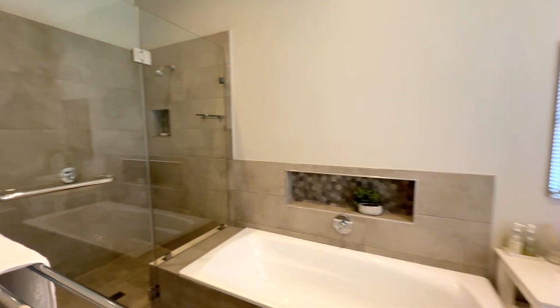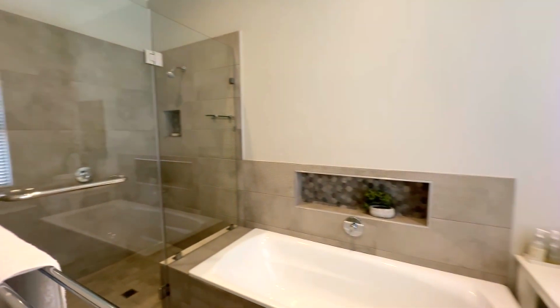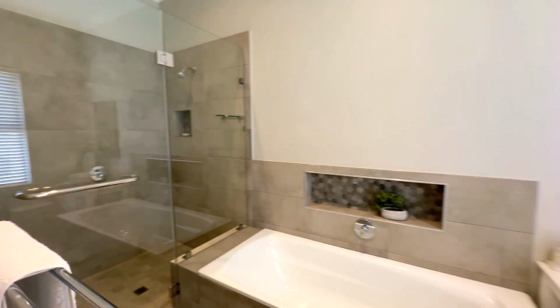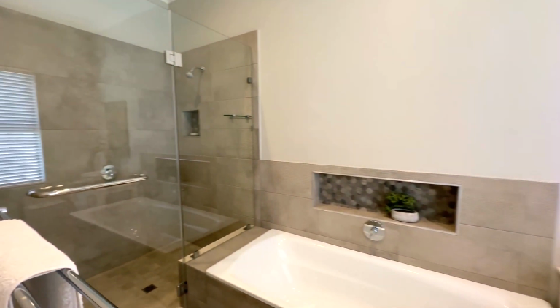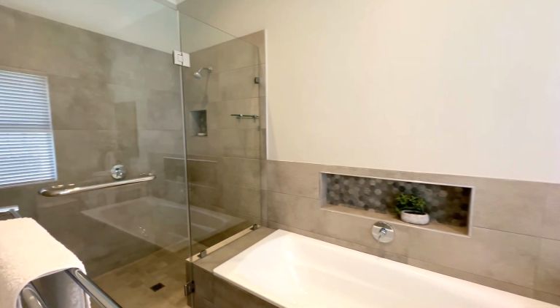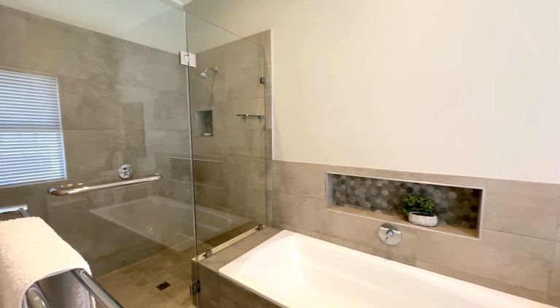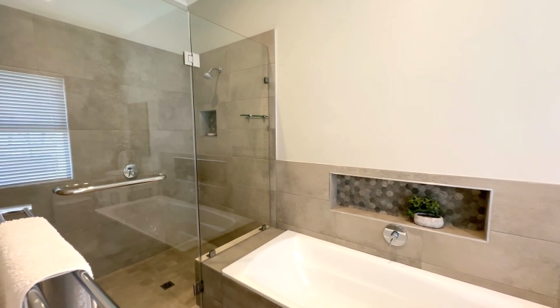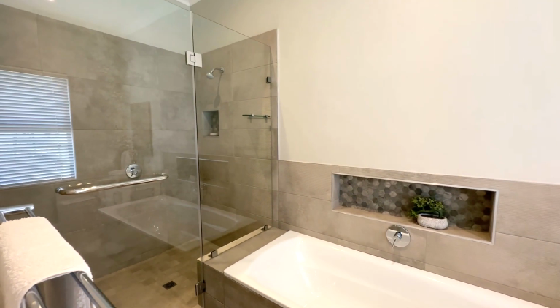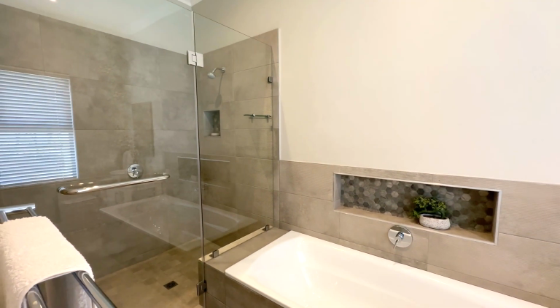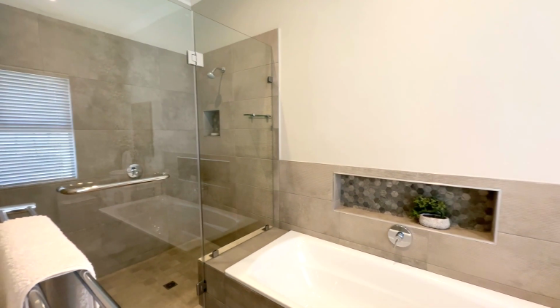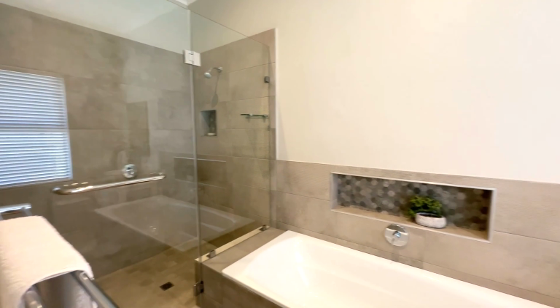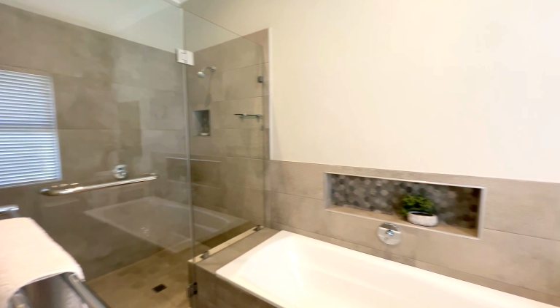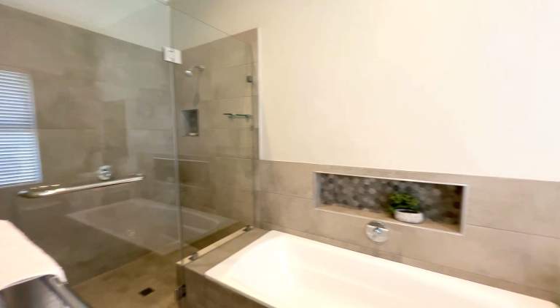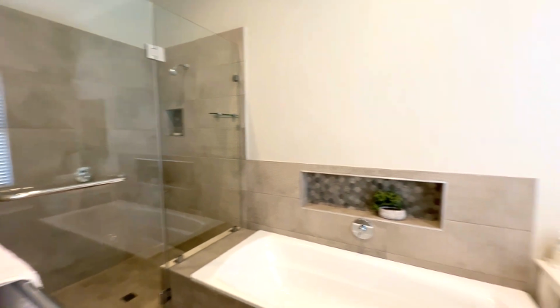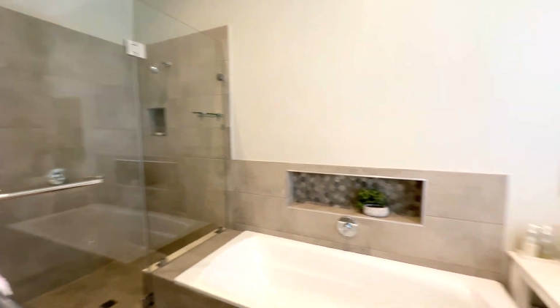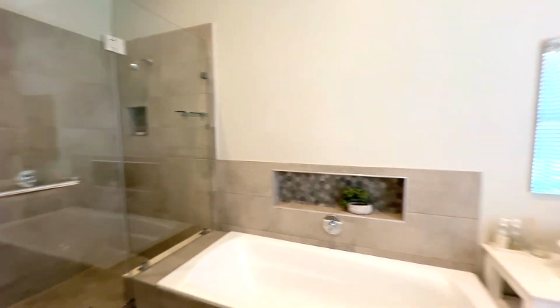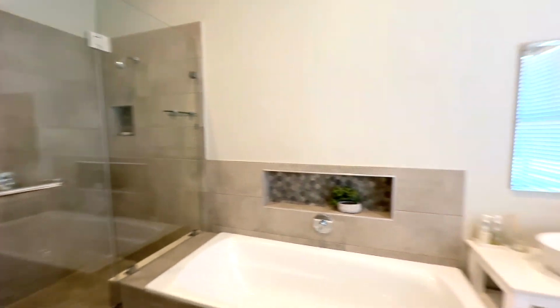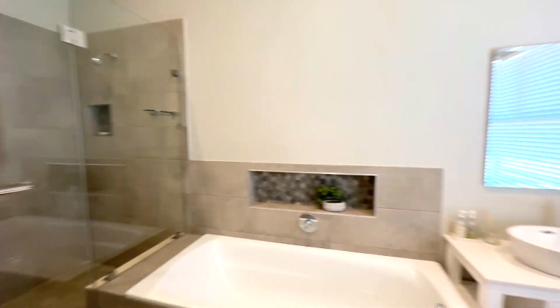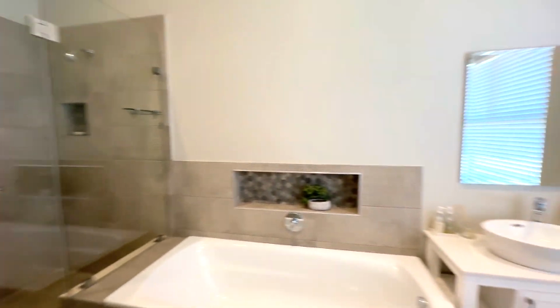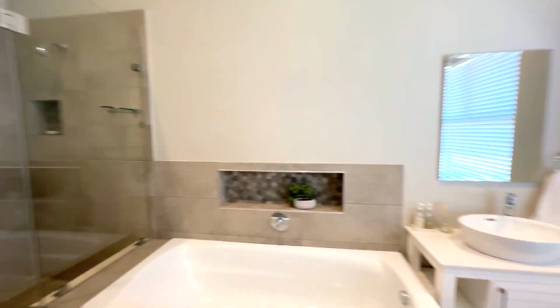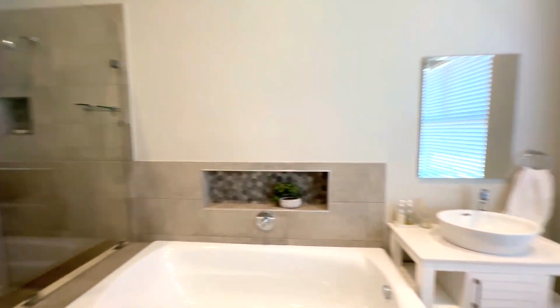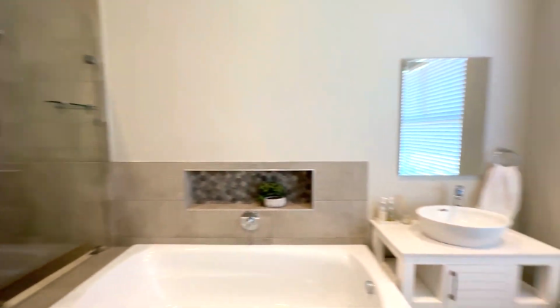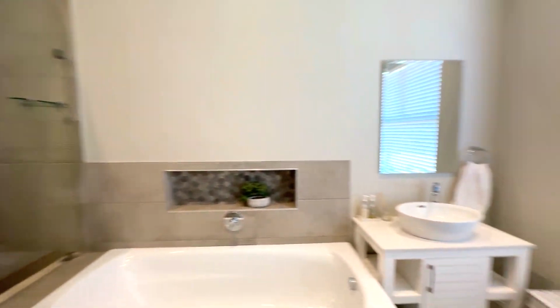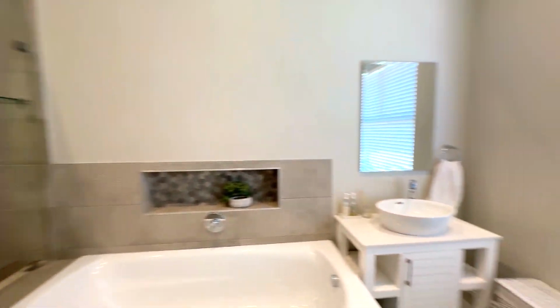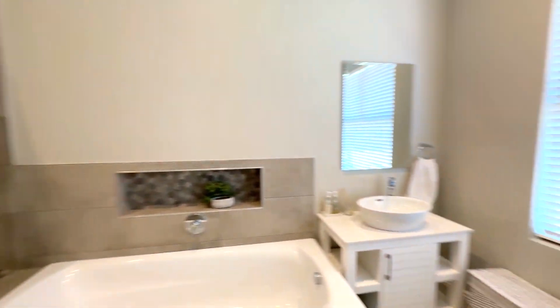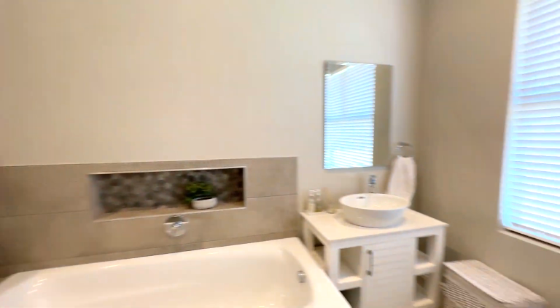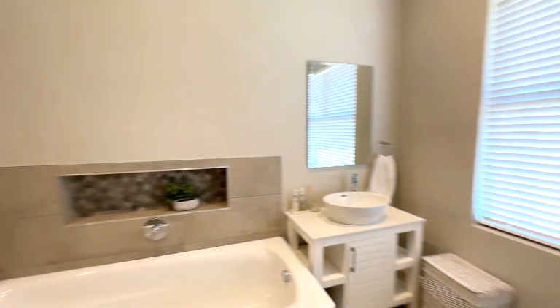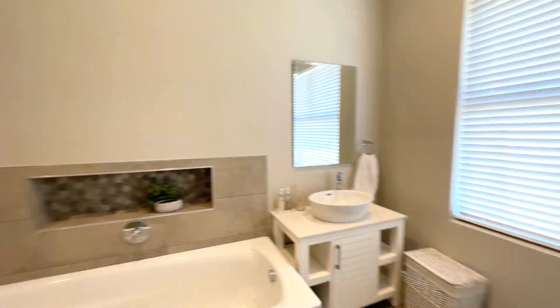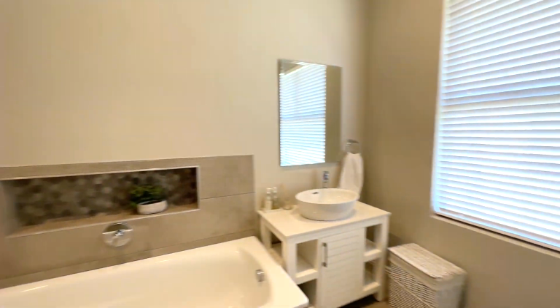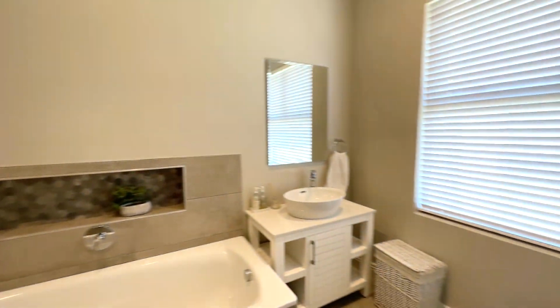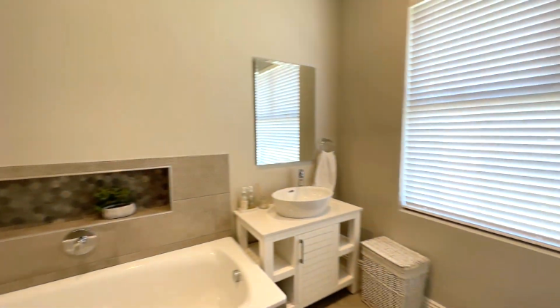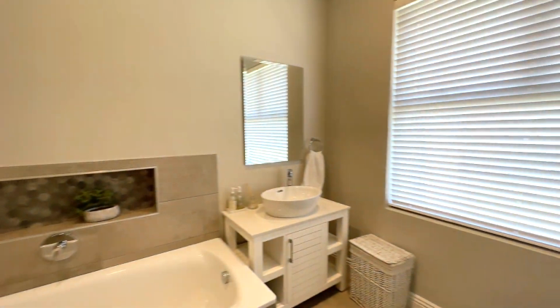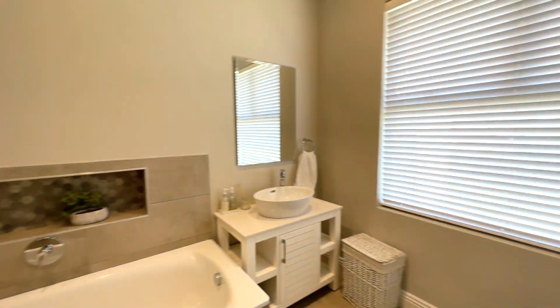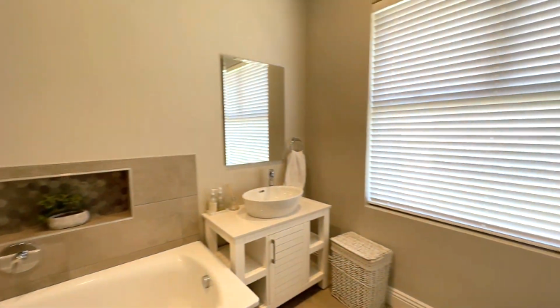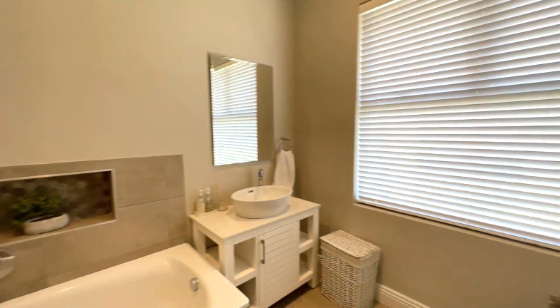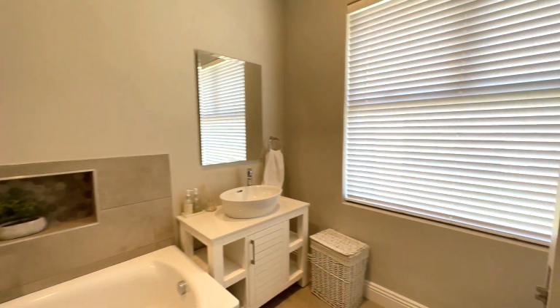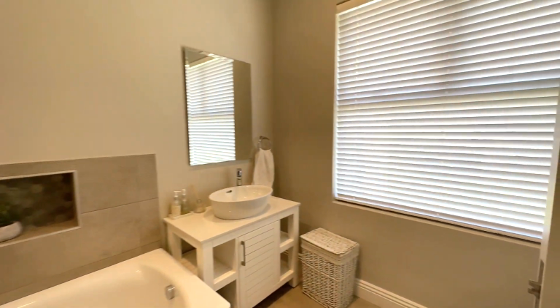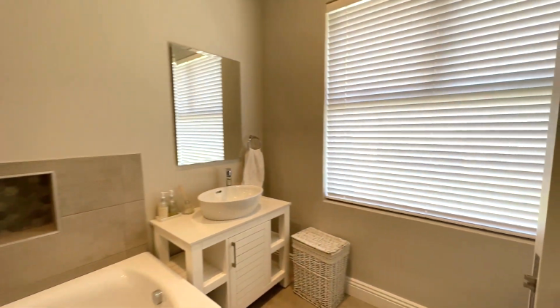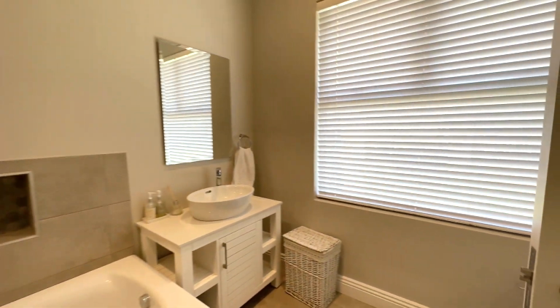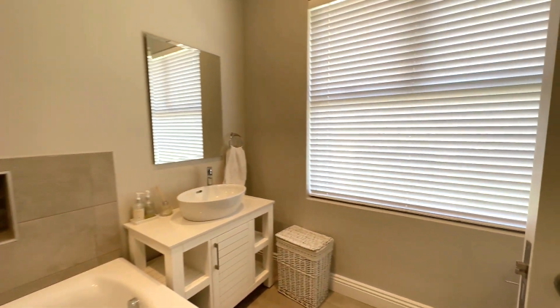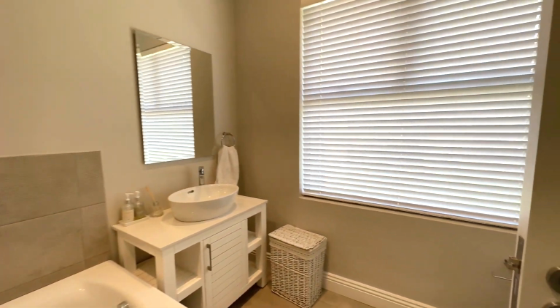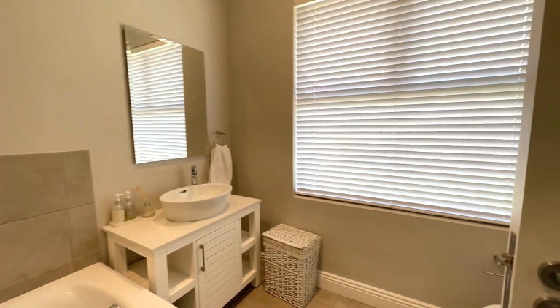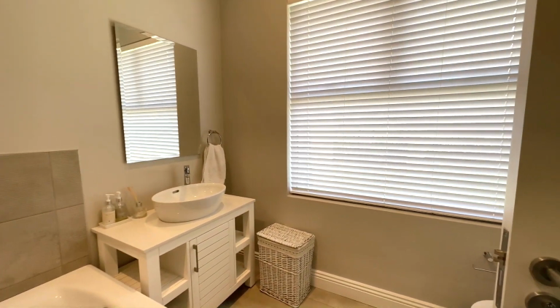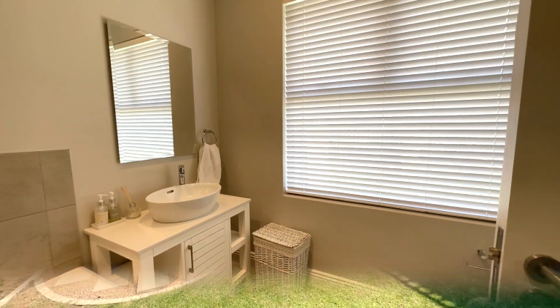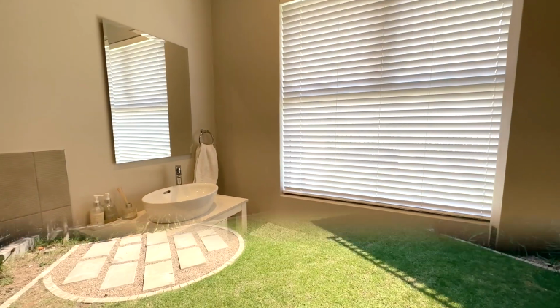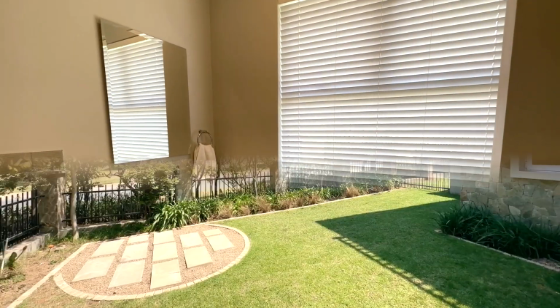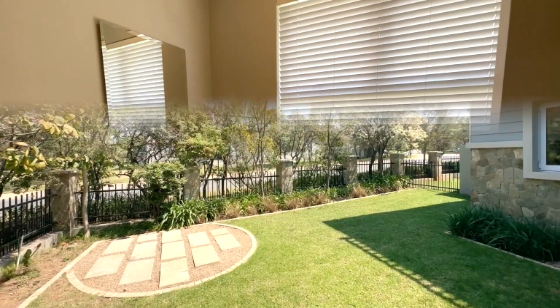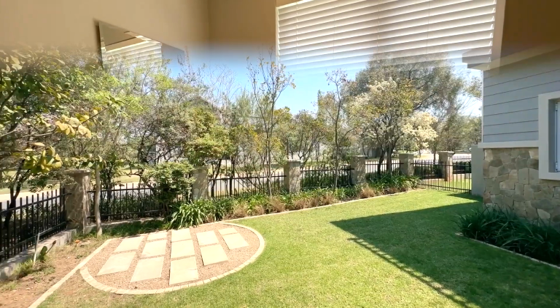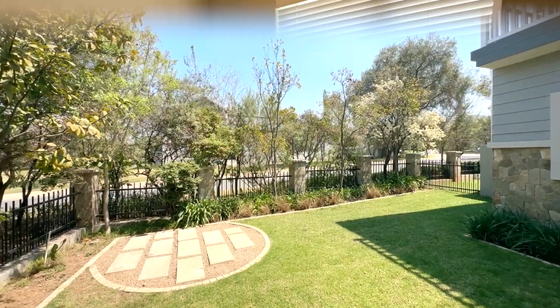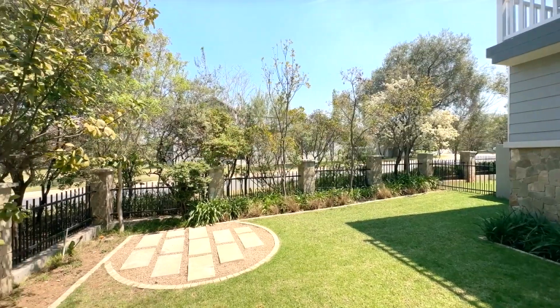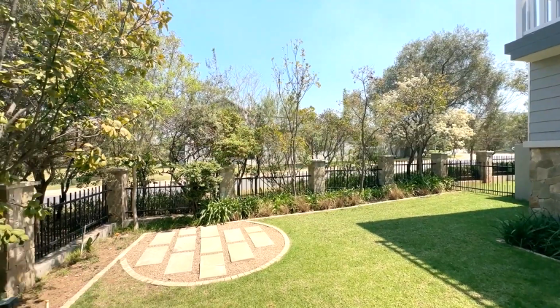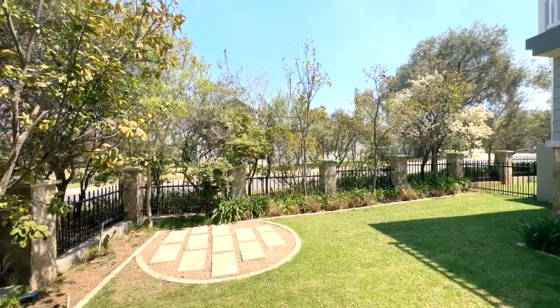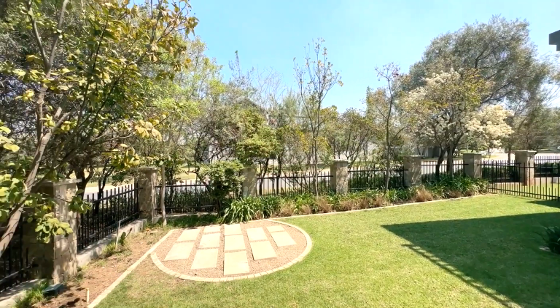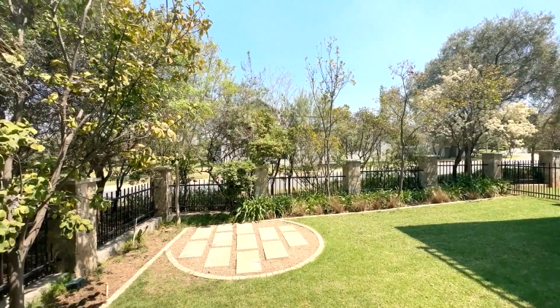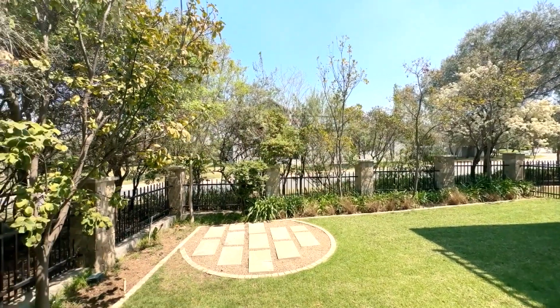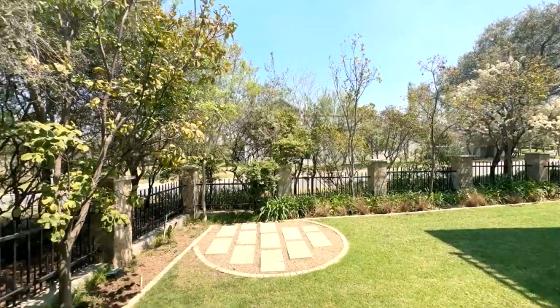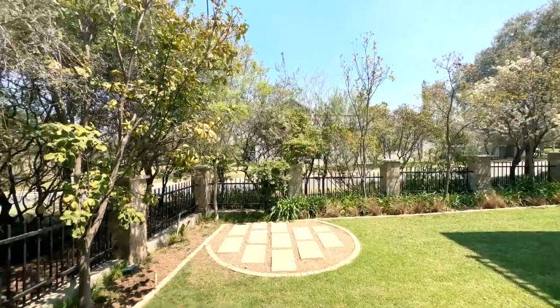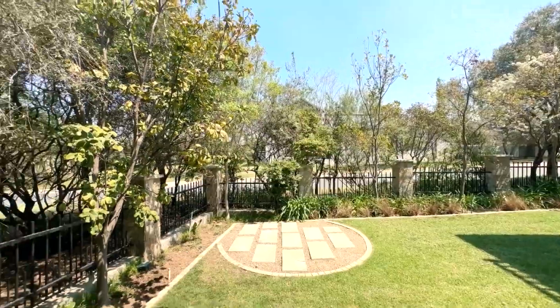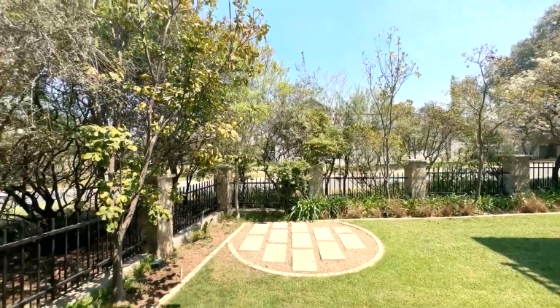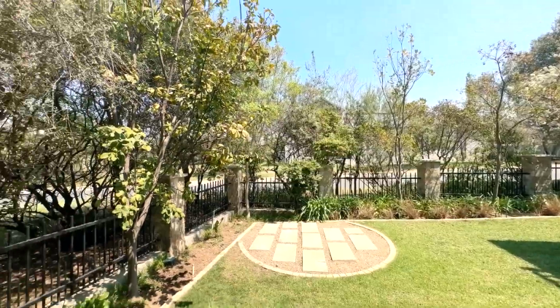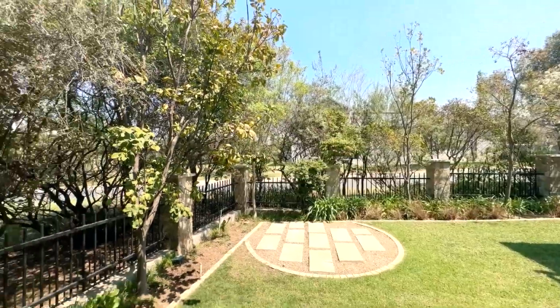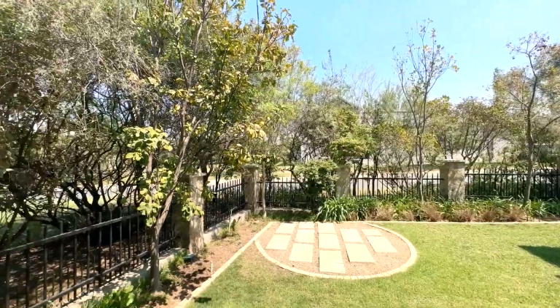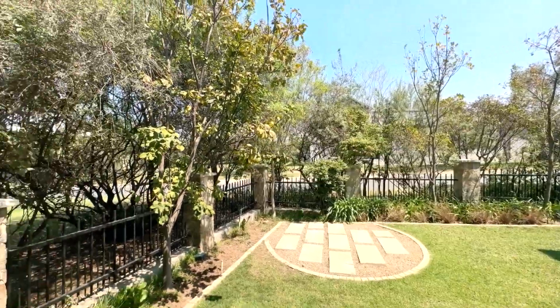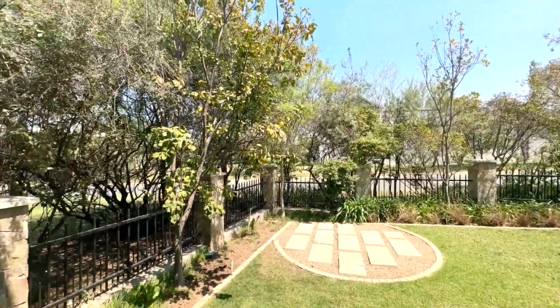The main bedroom has a fireplace, air conditioning, city views, an outdoor shower and a spacious walk-in closet.